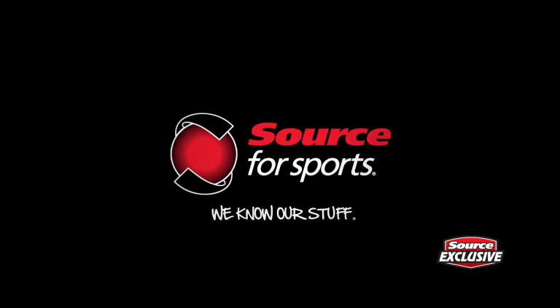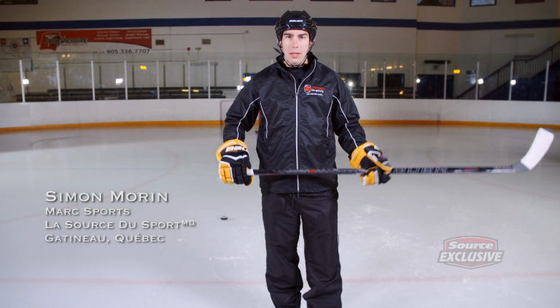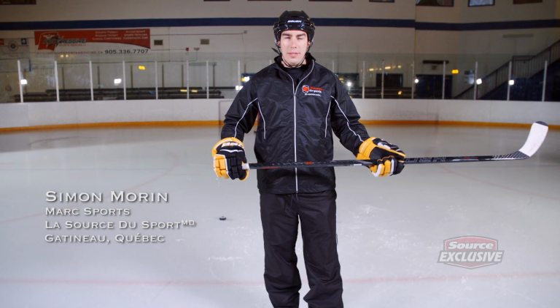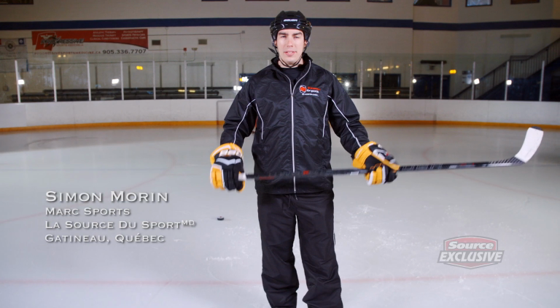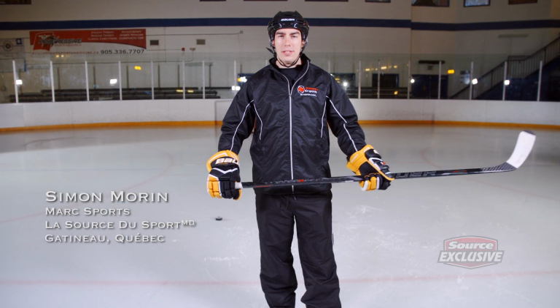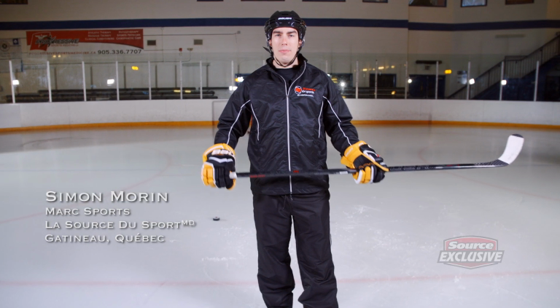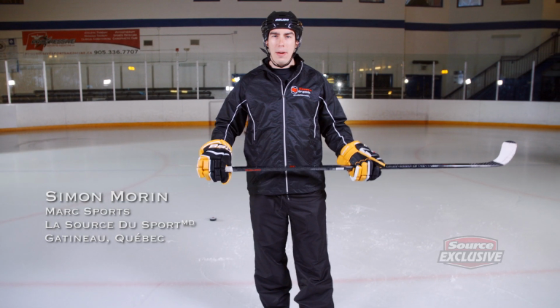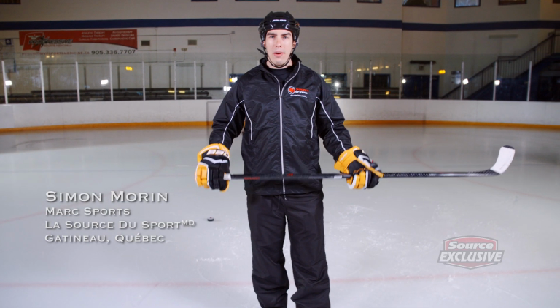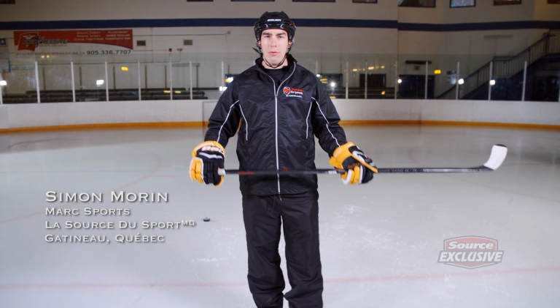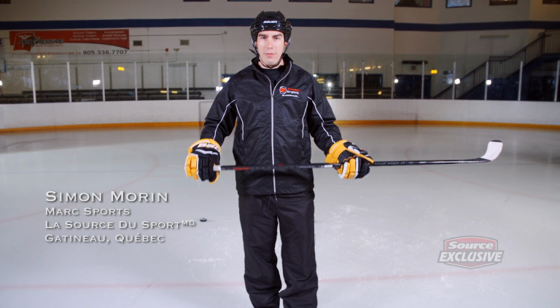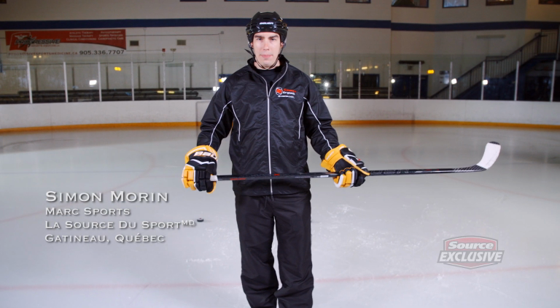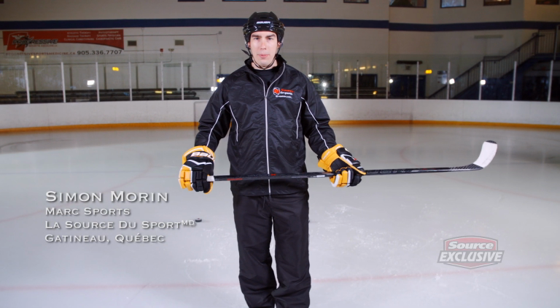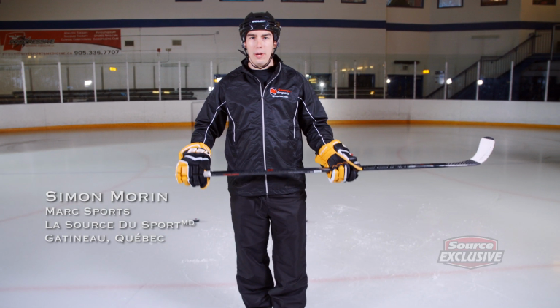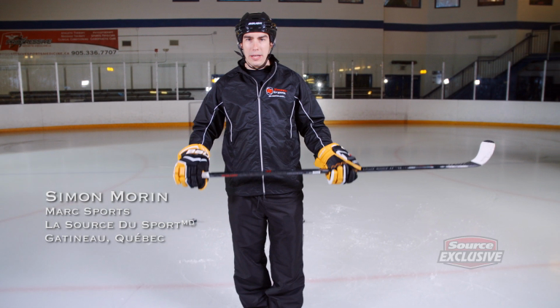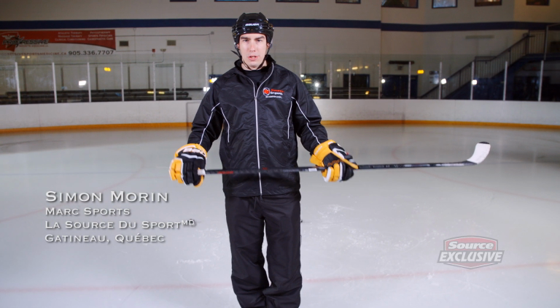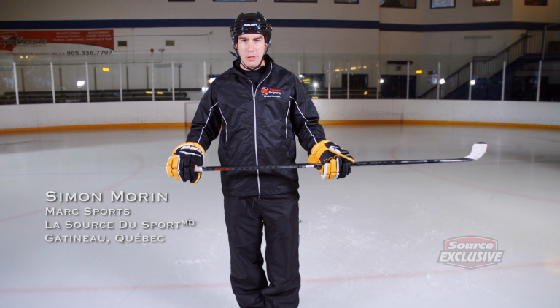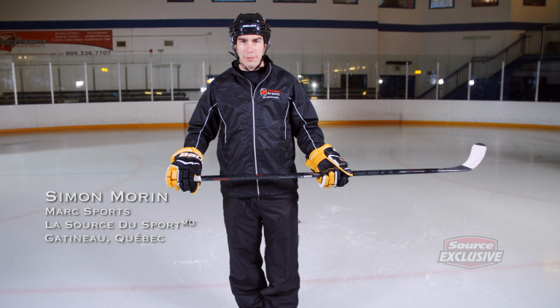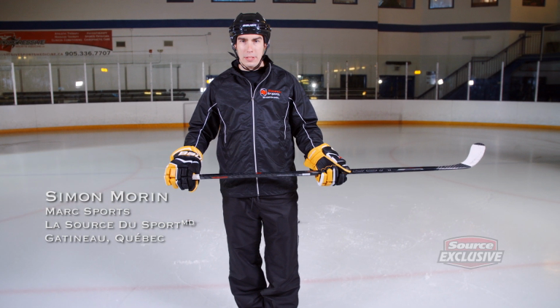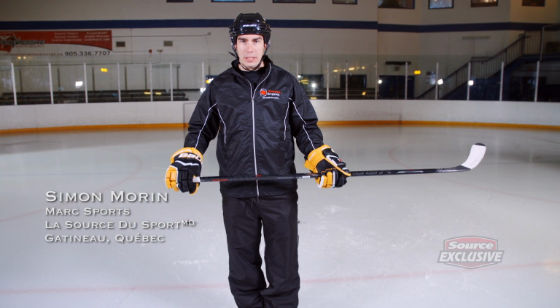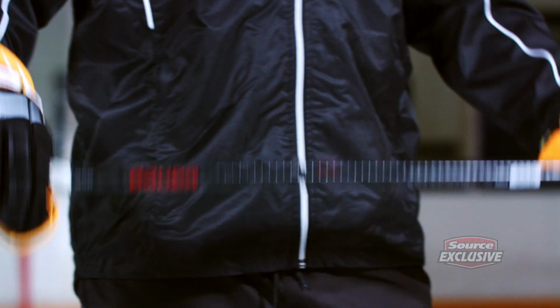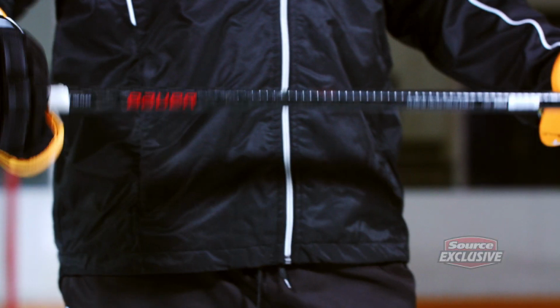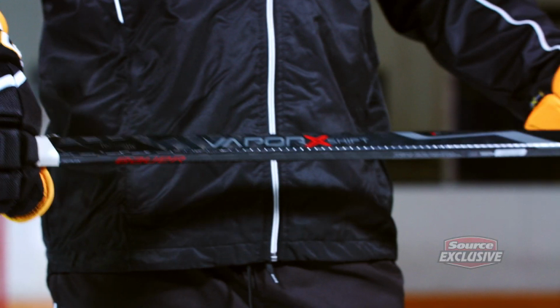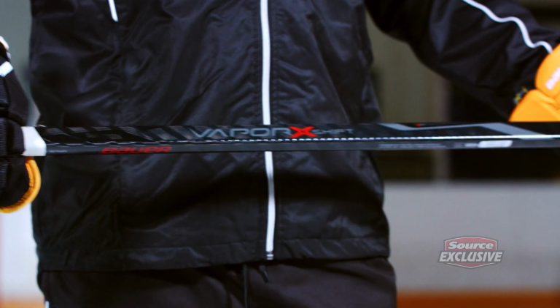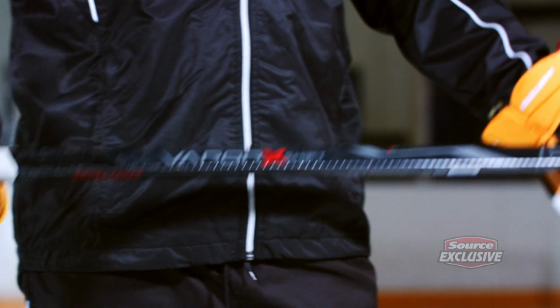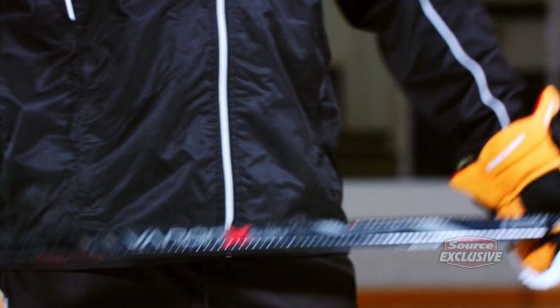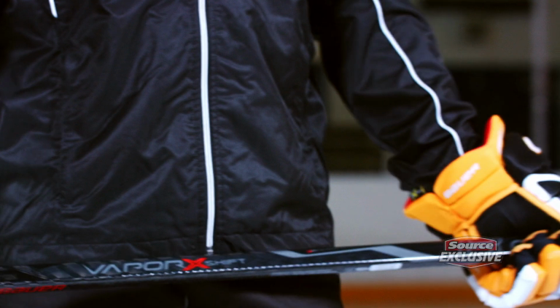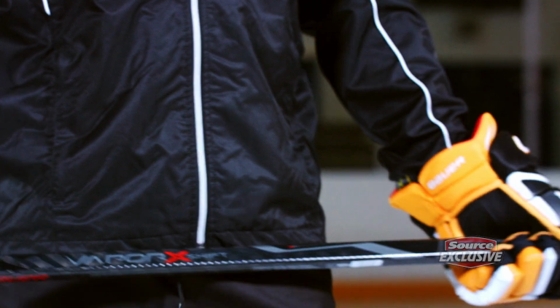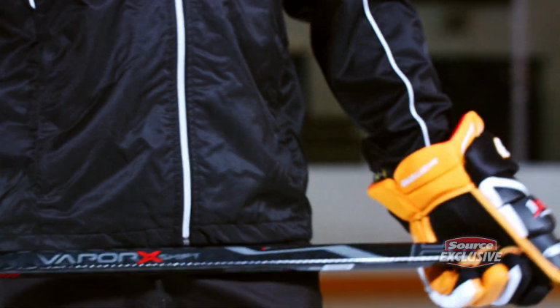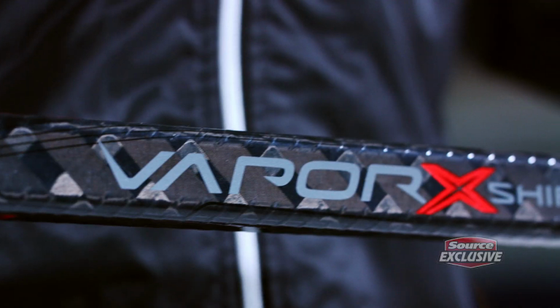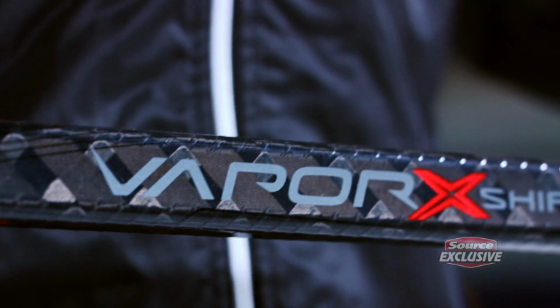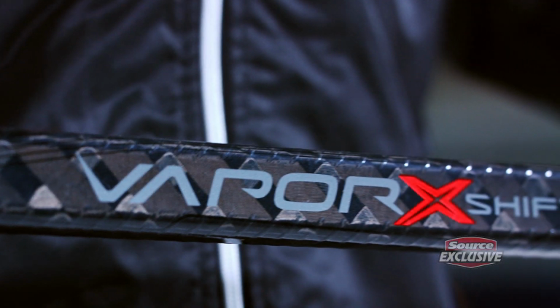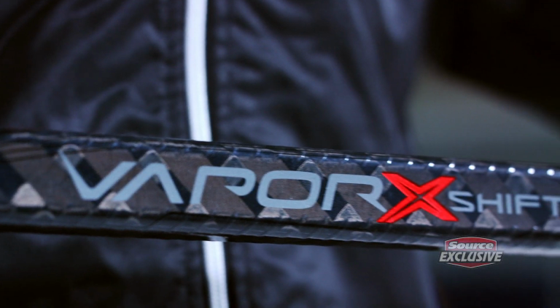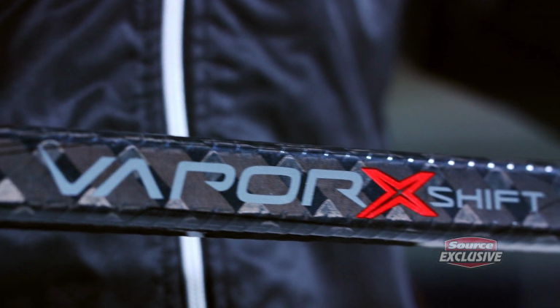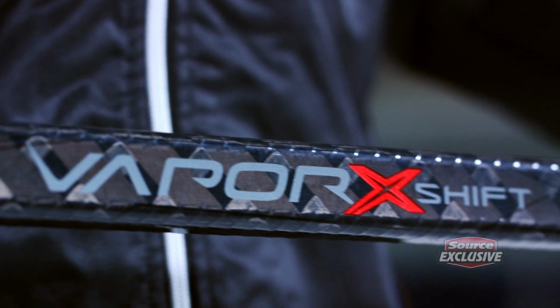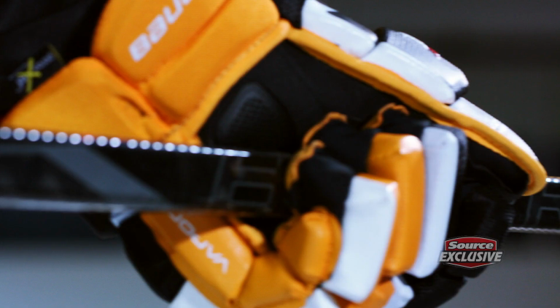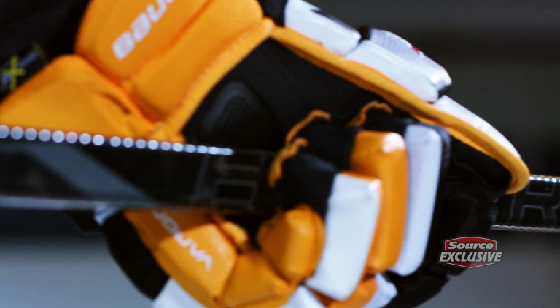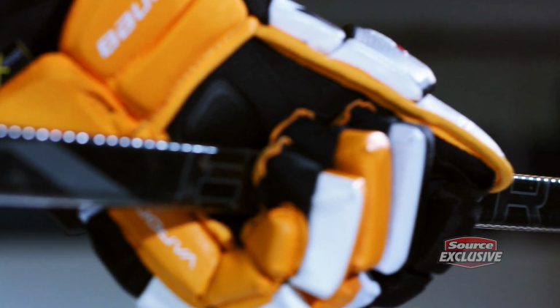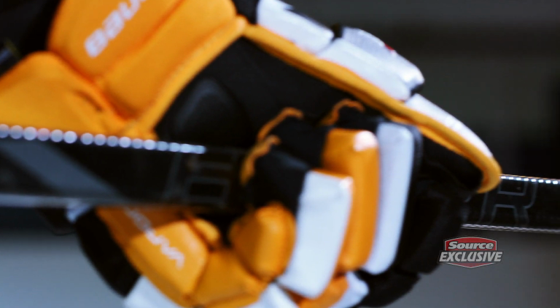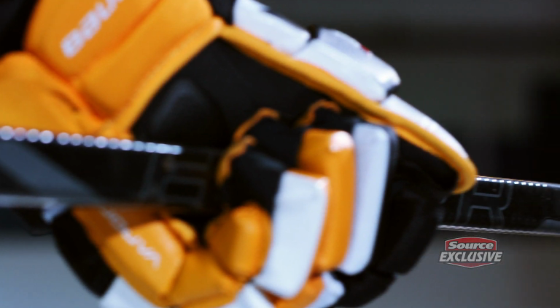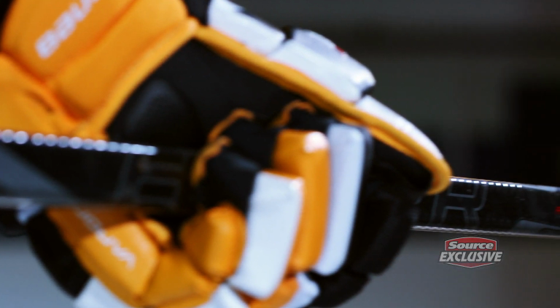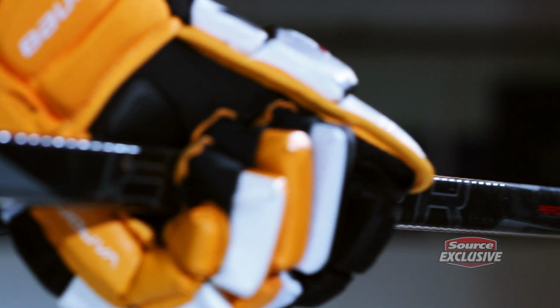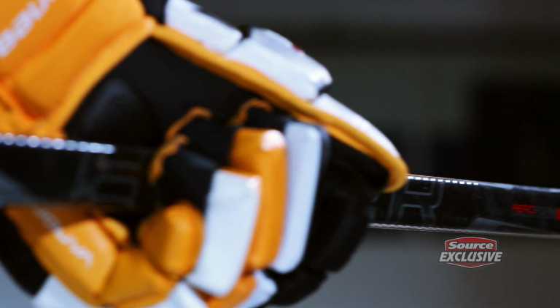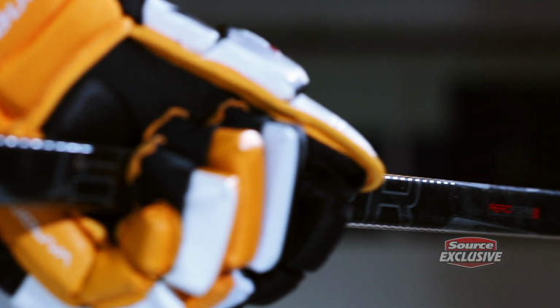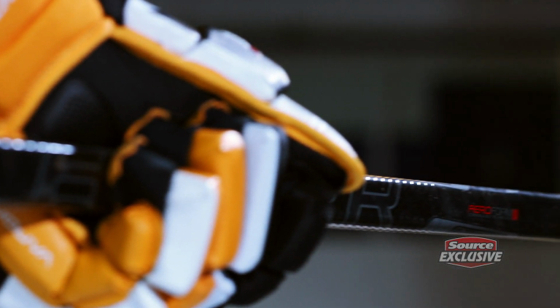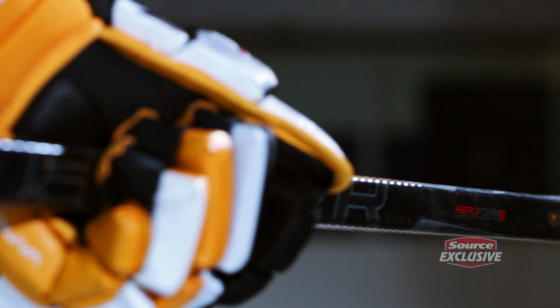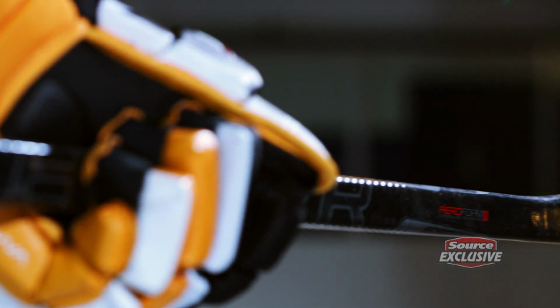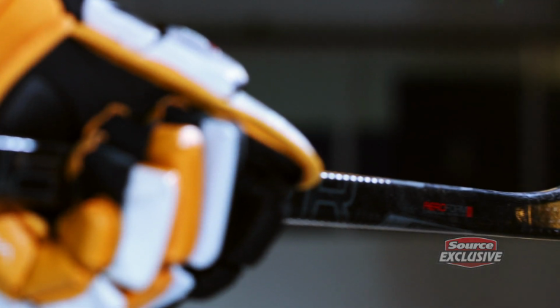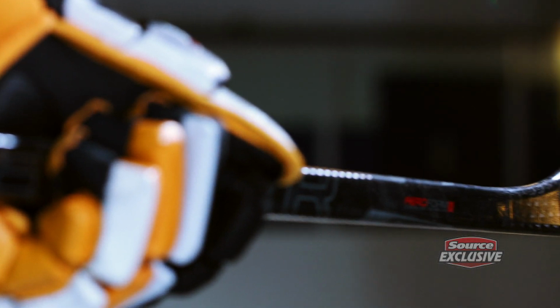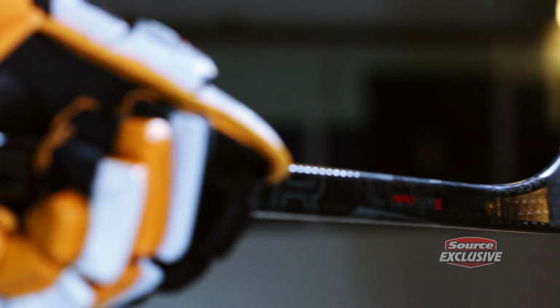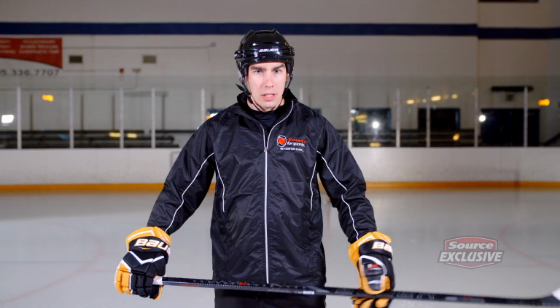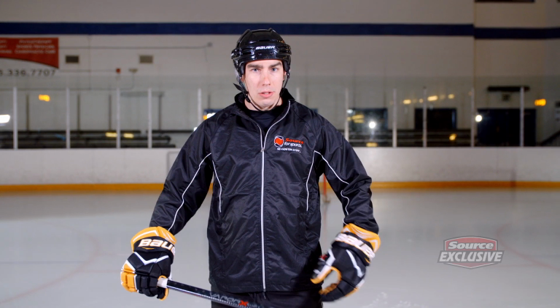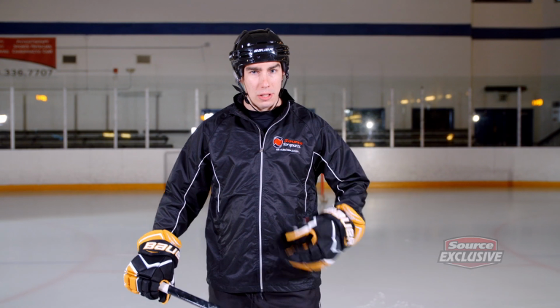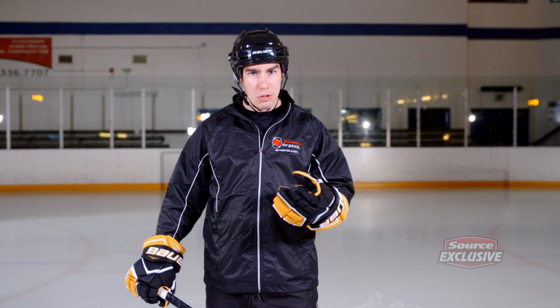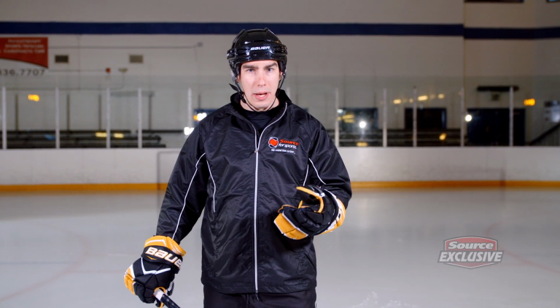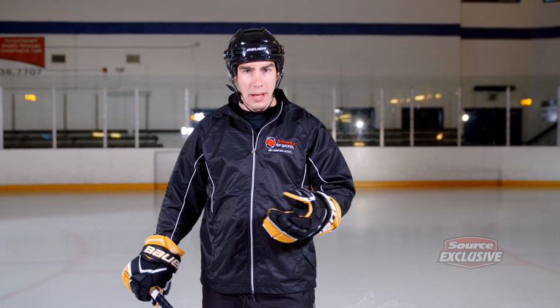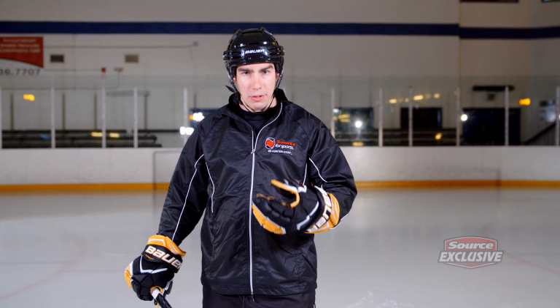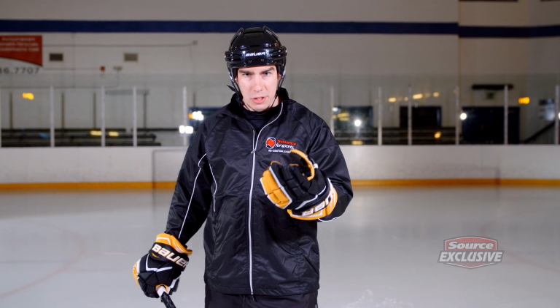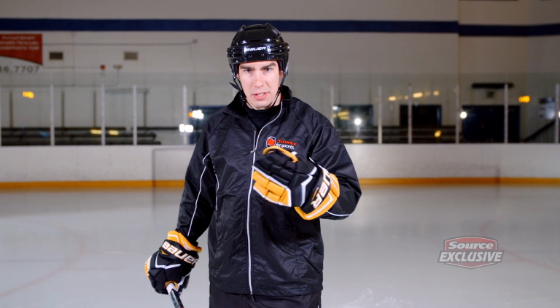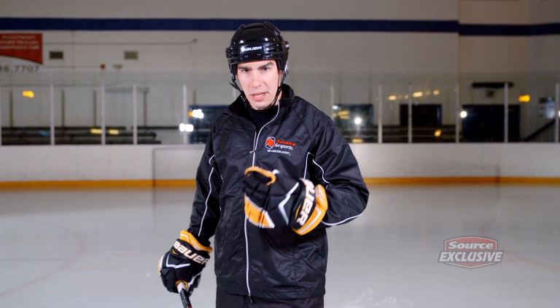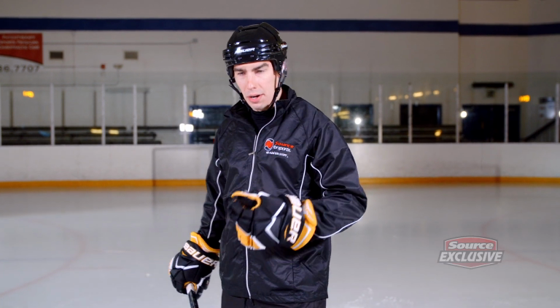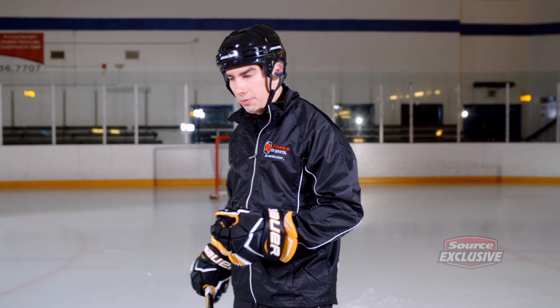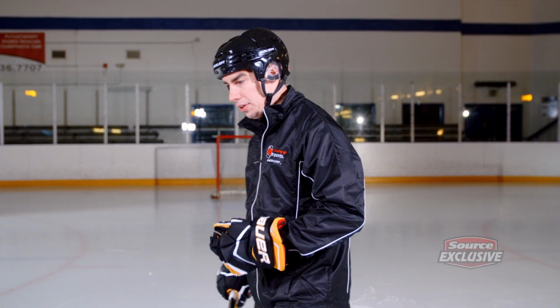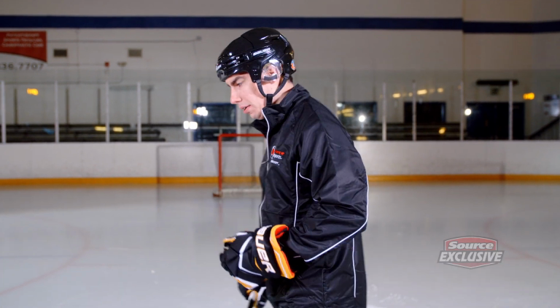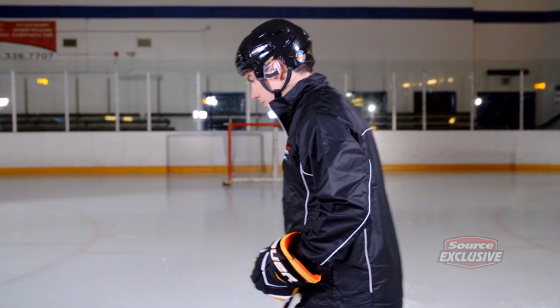This is the Bauer Vapor X-Shift, a Source exclusive stick based on the European team stick. Let's try it out just to see how it feels.